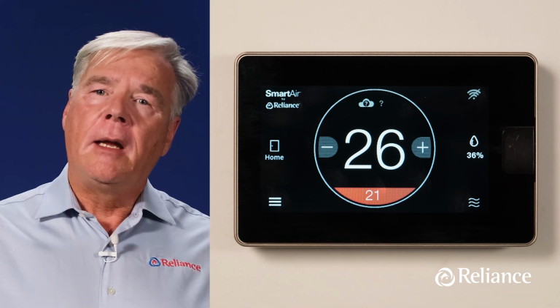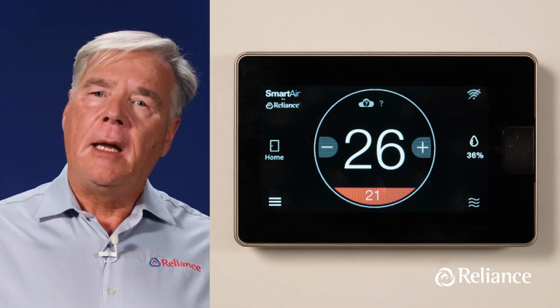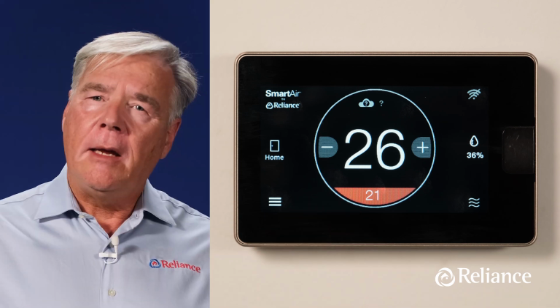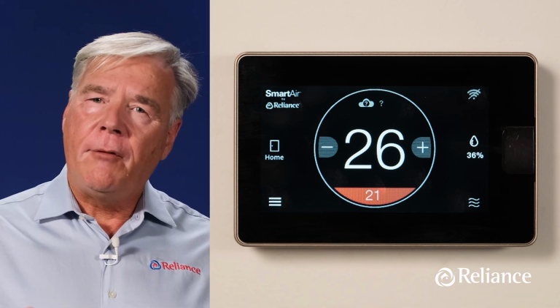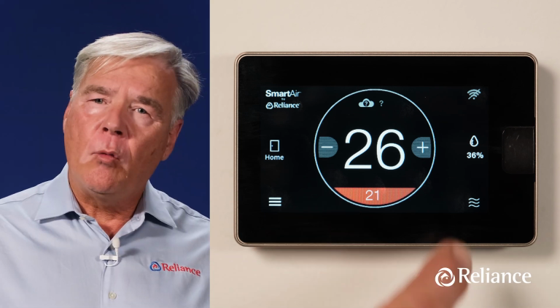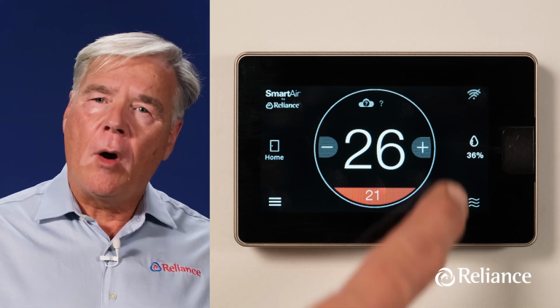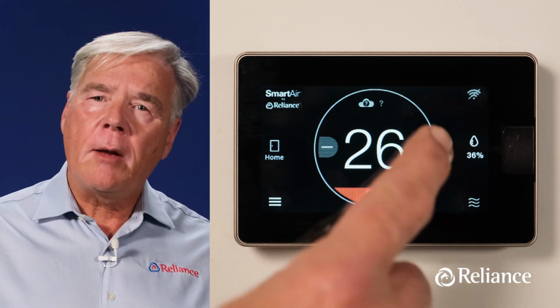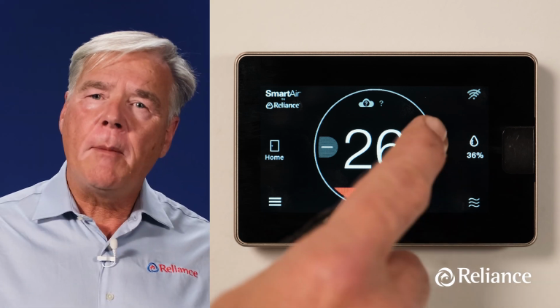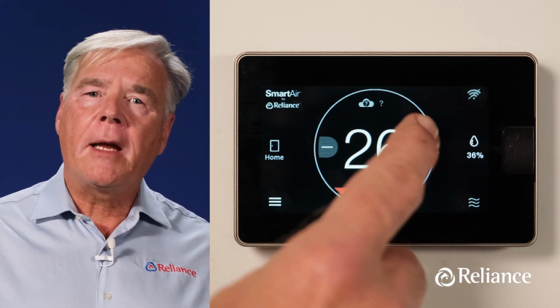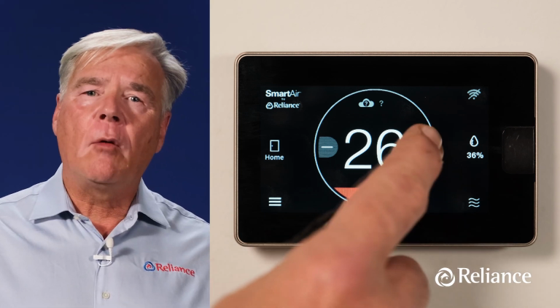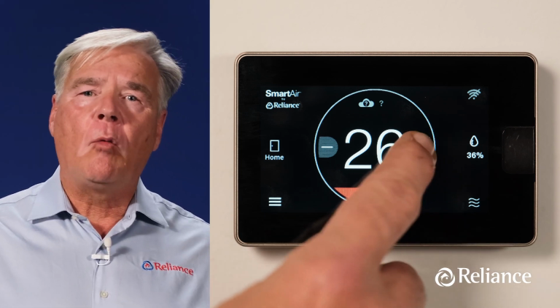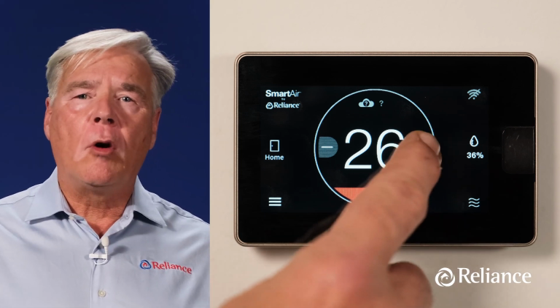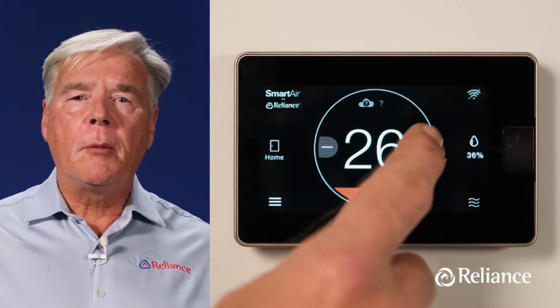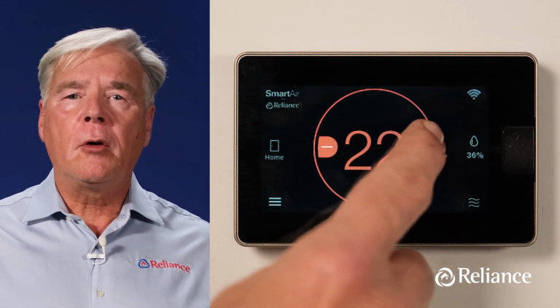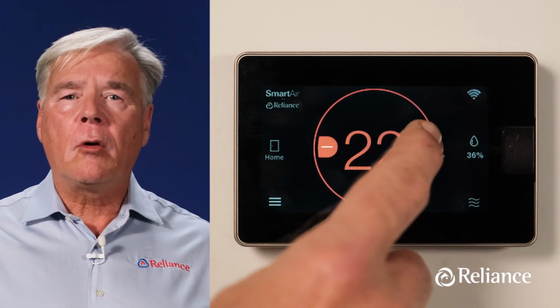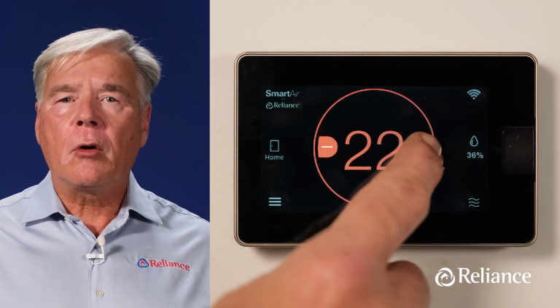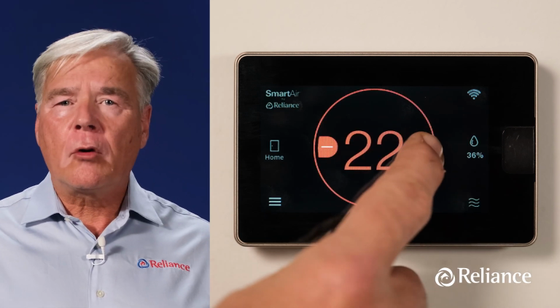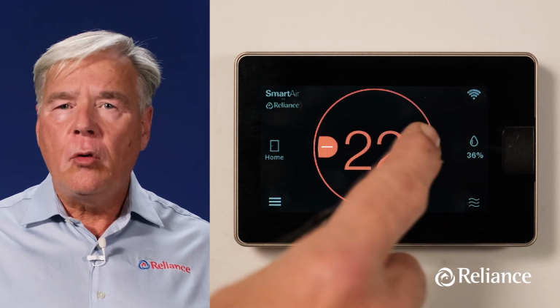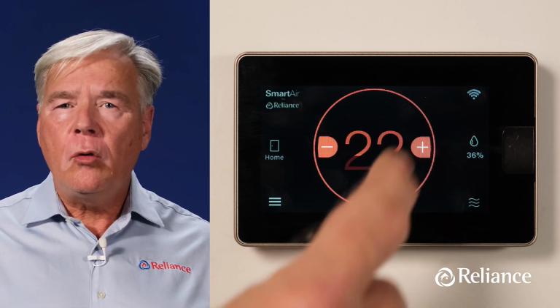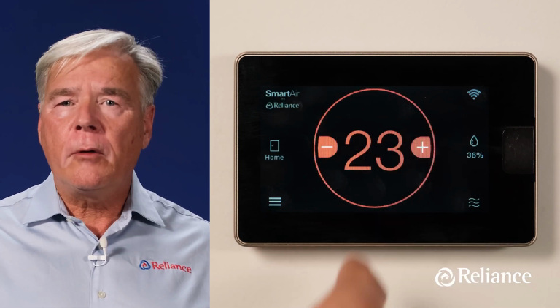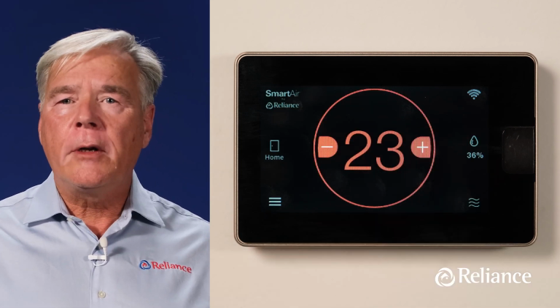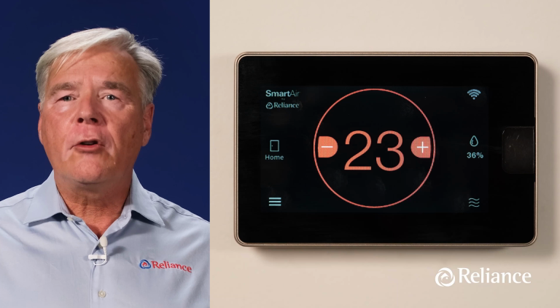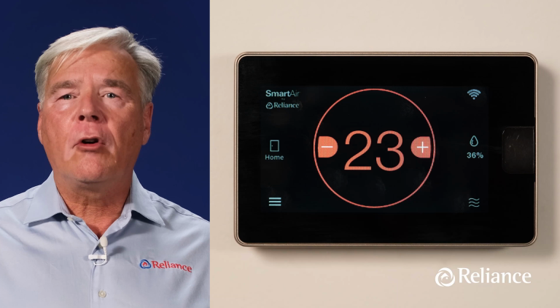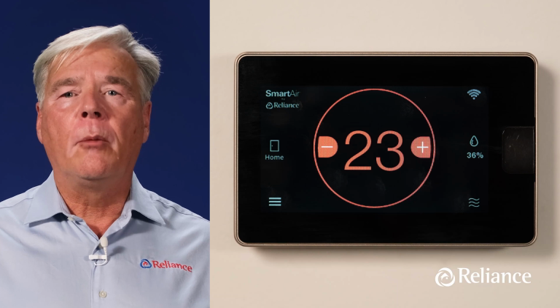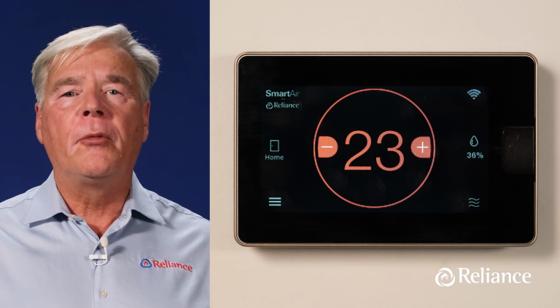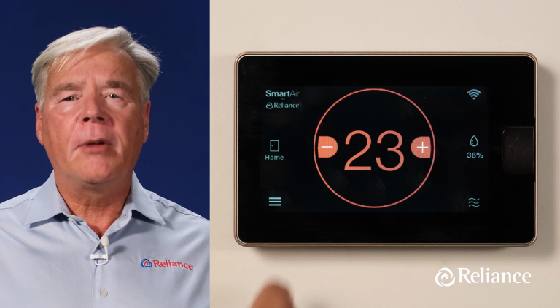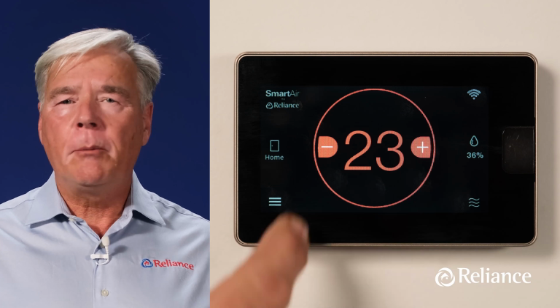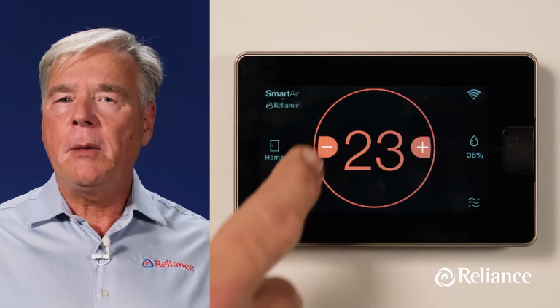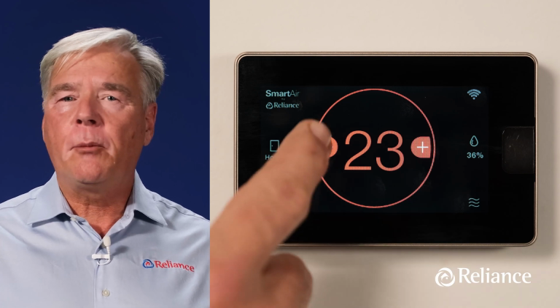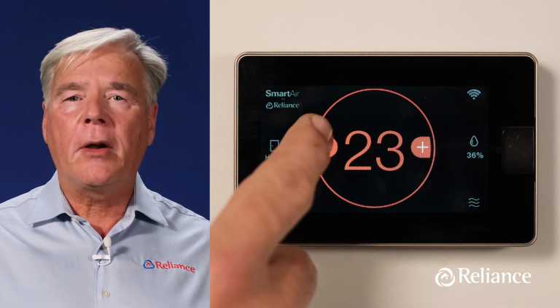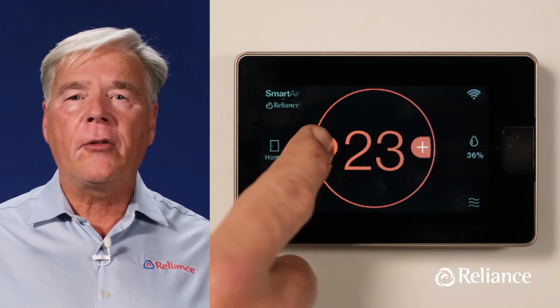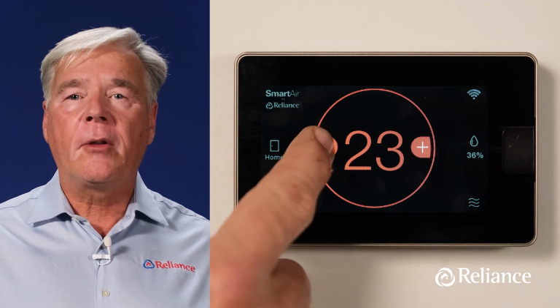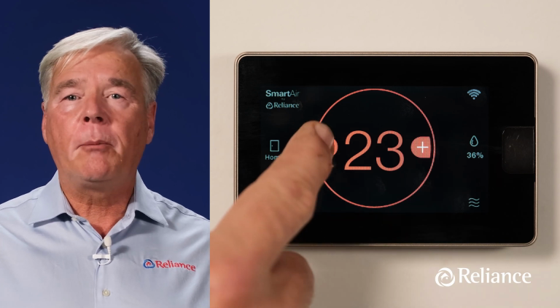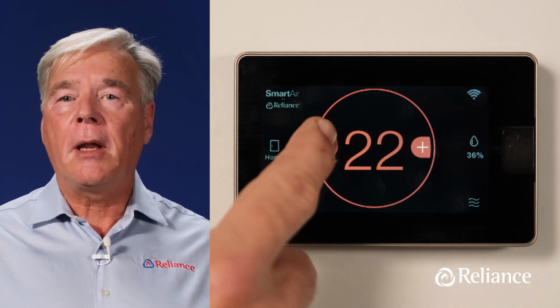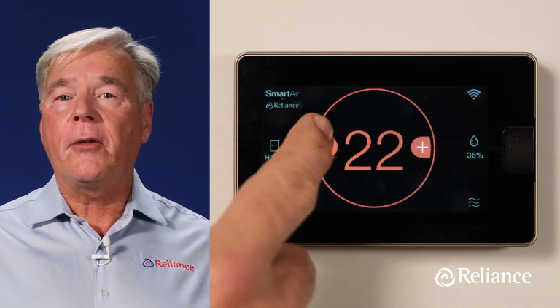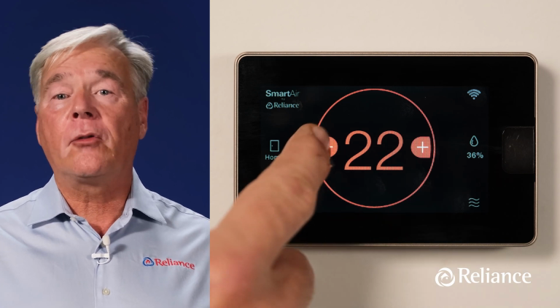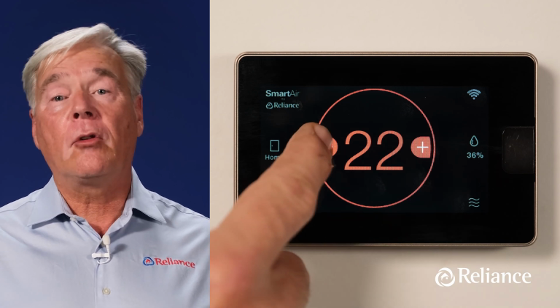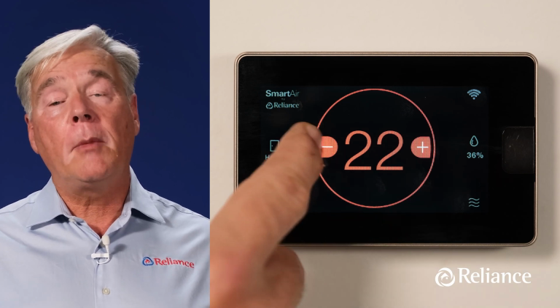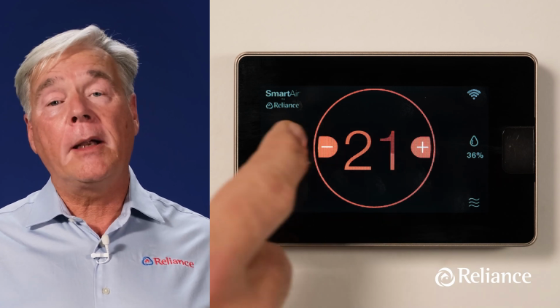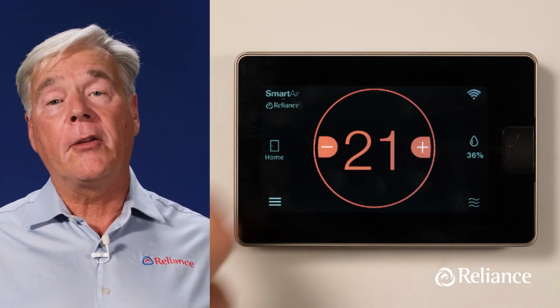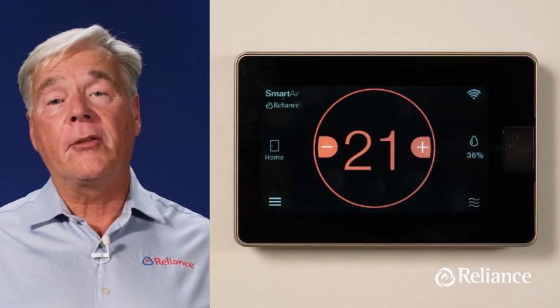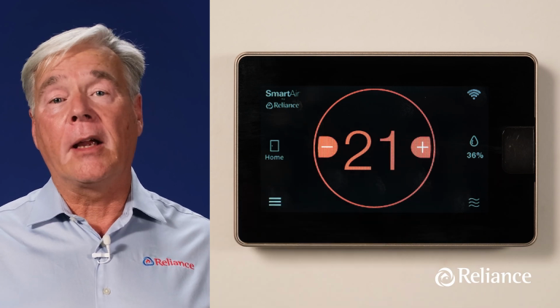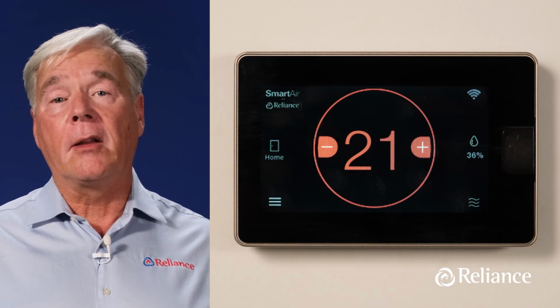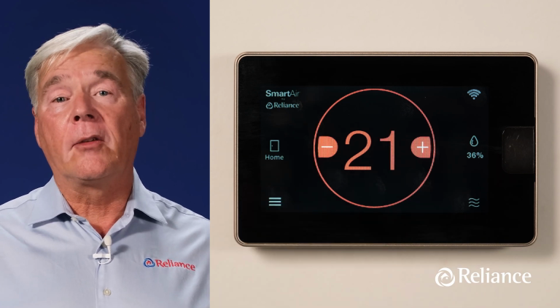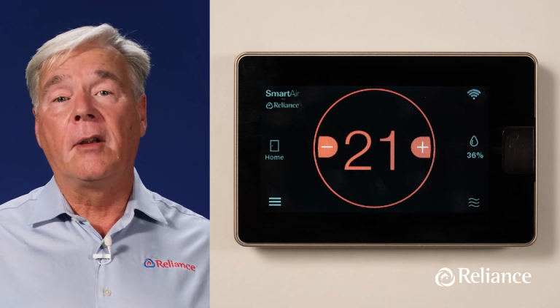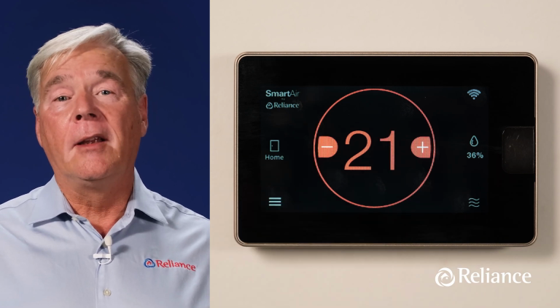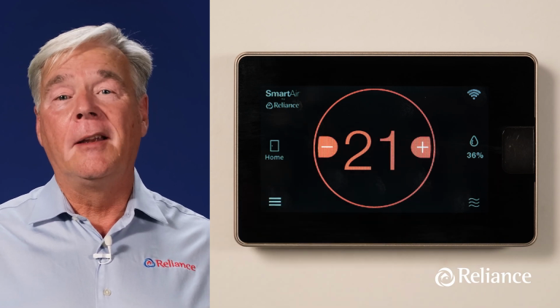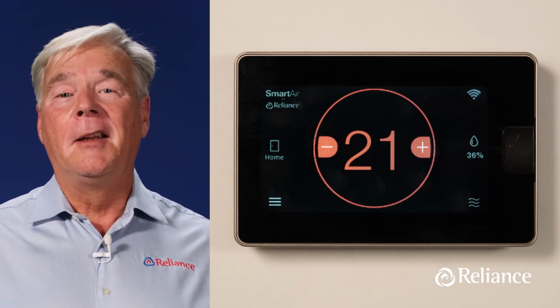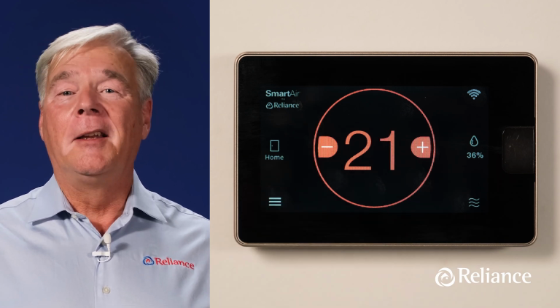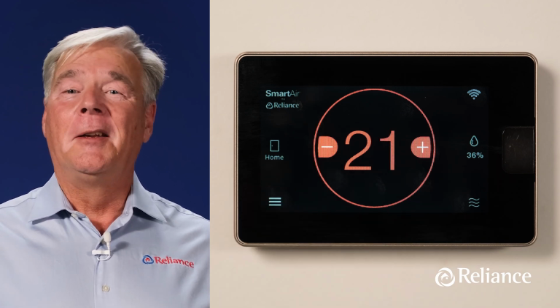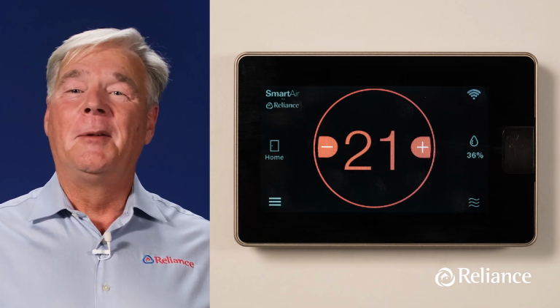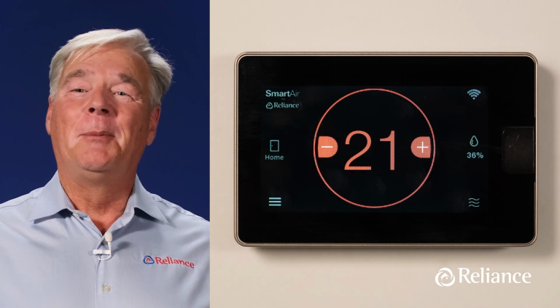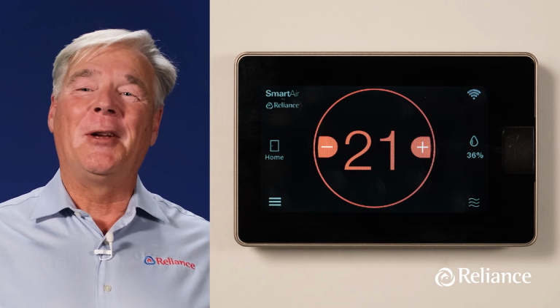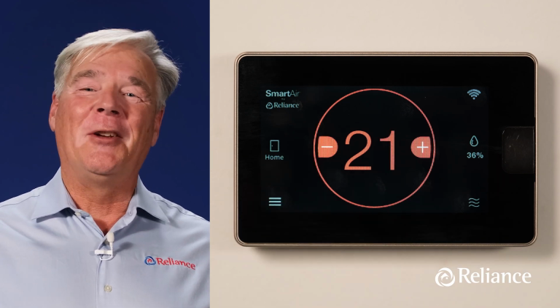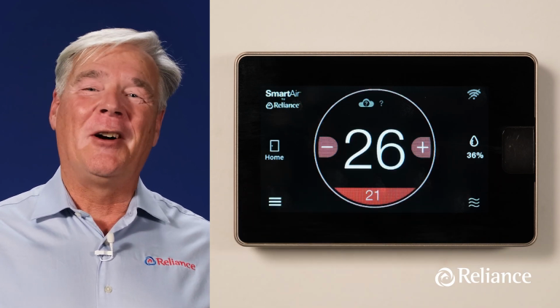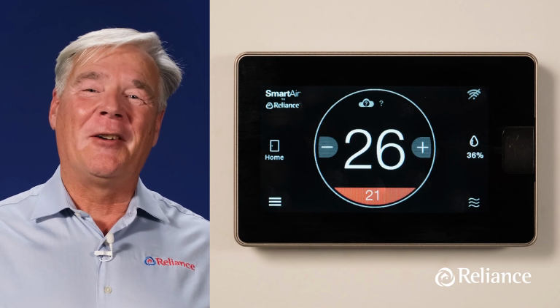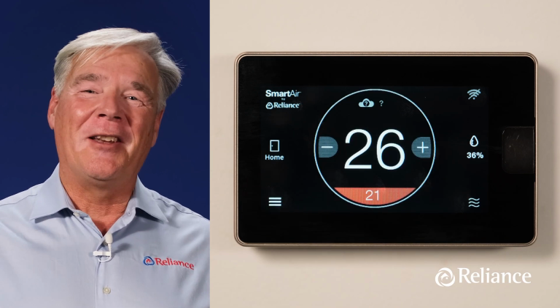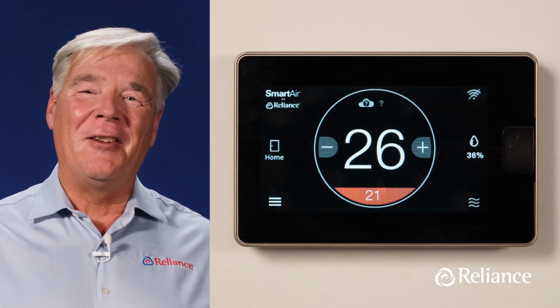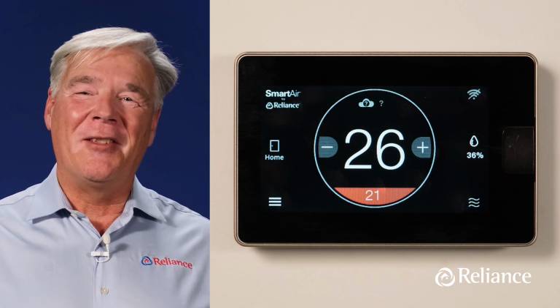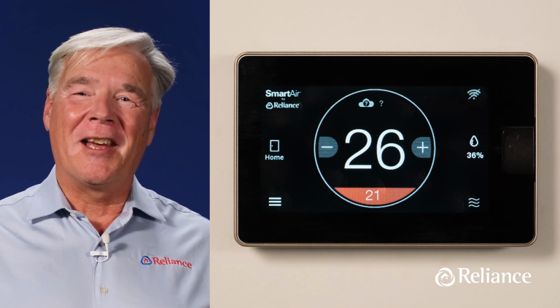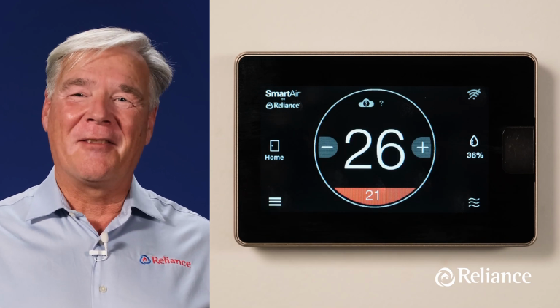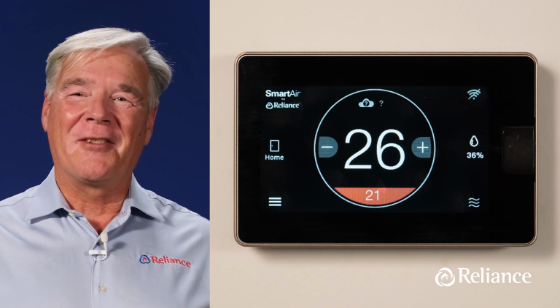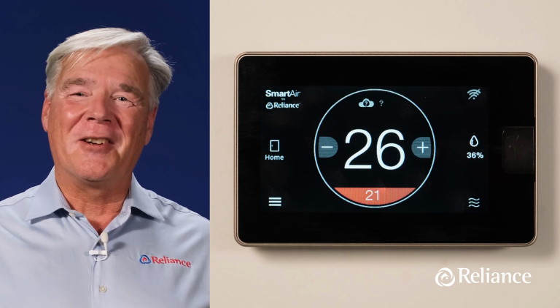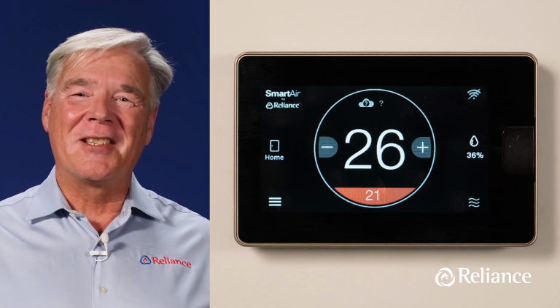If you want to make it warmer or cooler in your home, simply press the plus or minus signs. But you already knew that, of course.